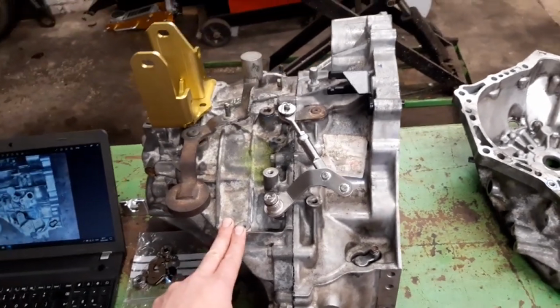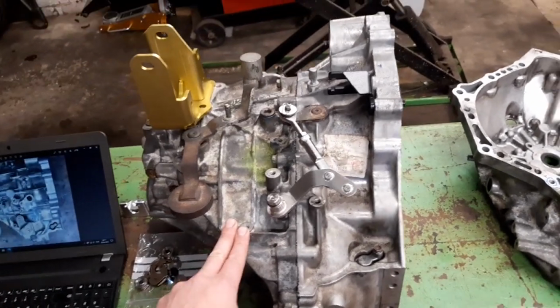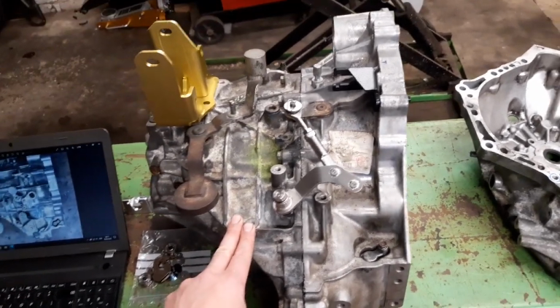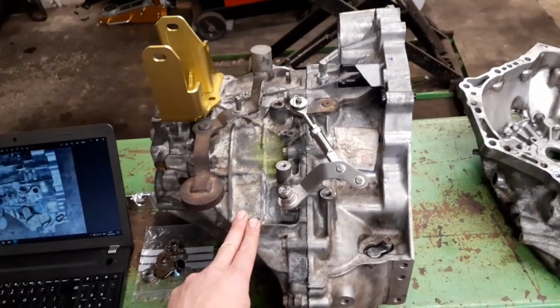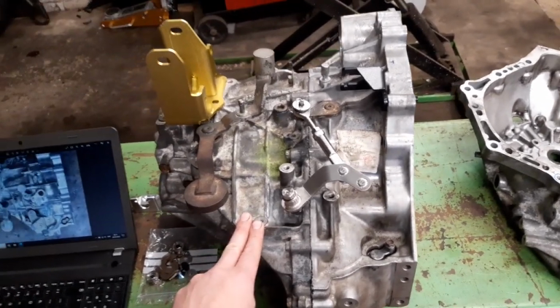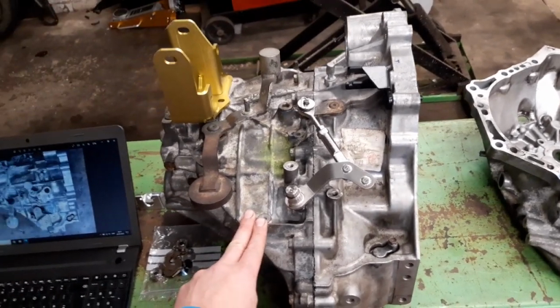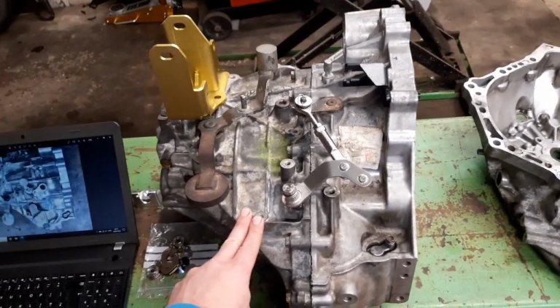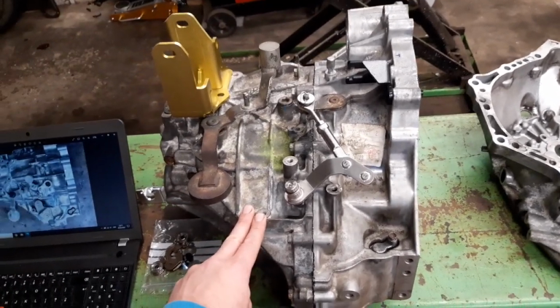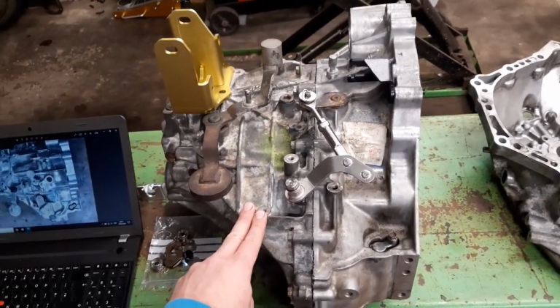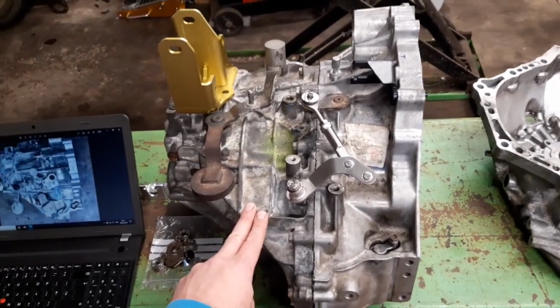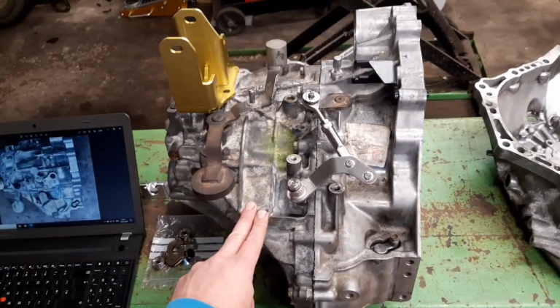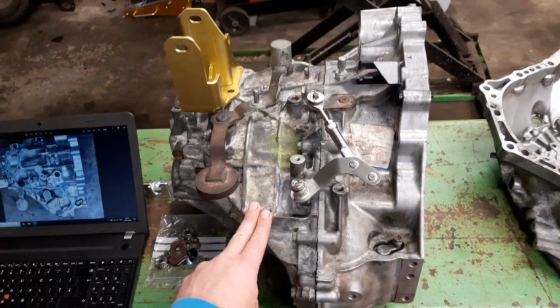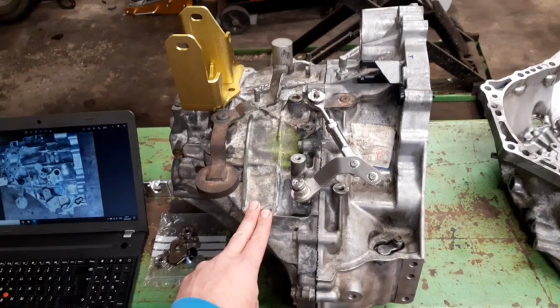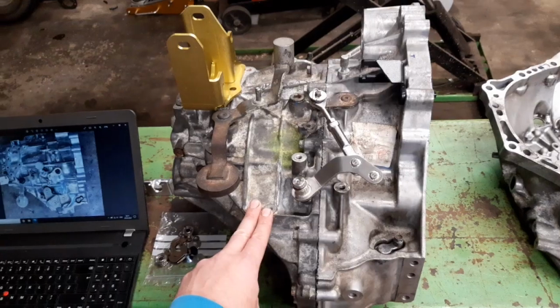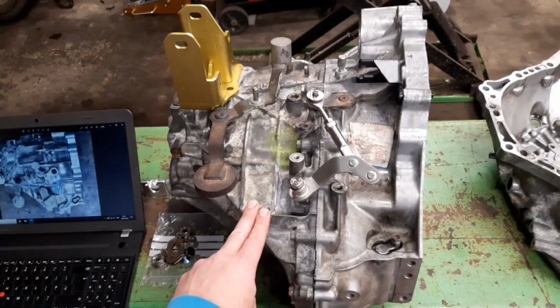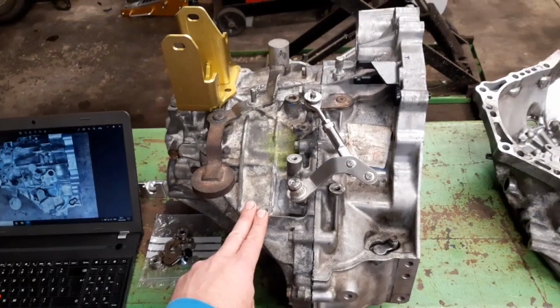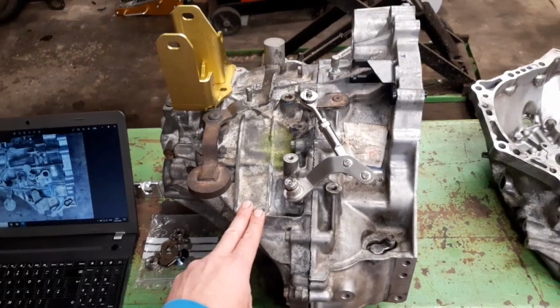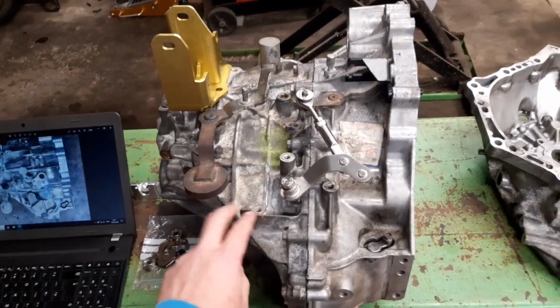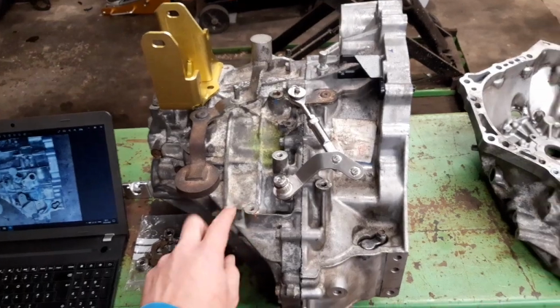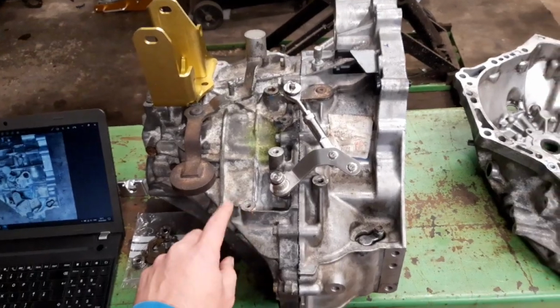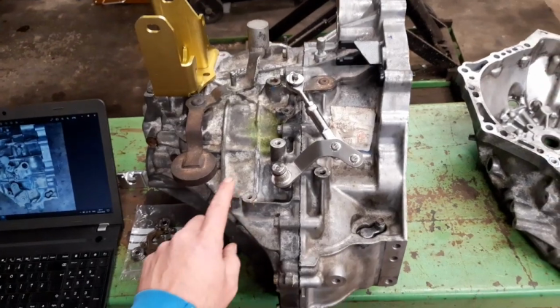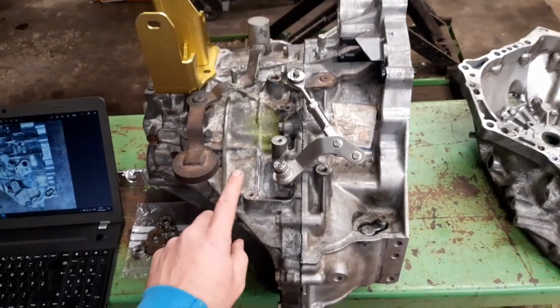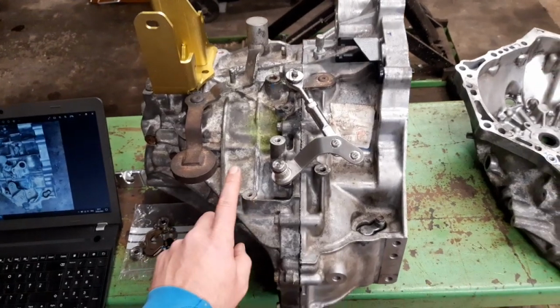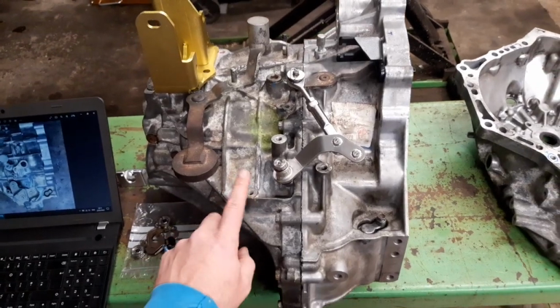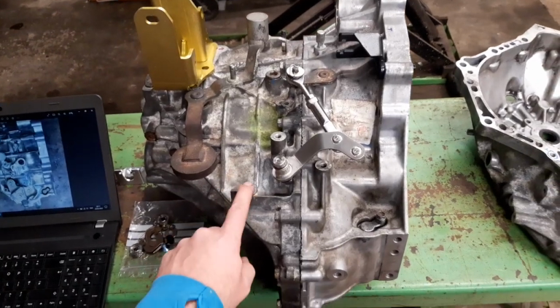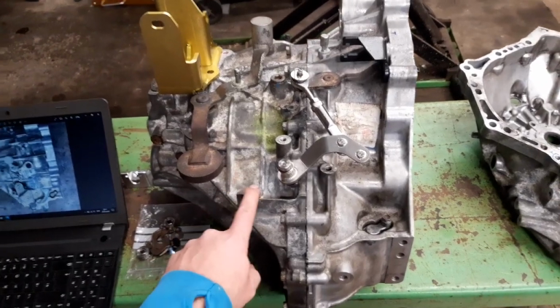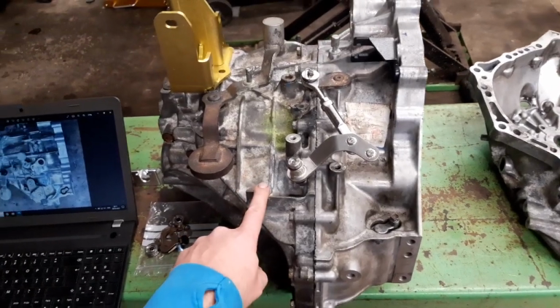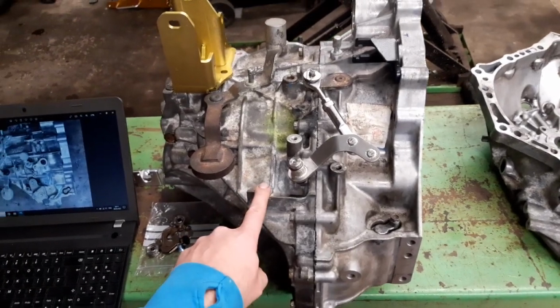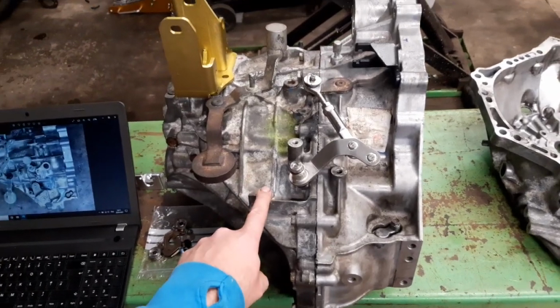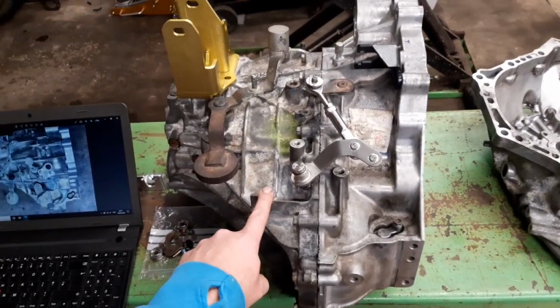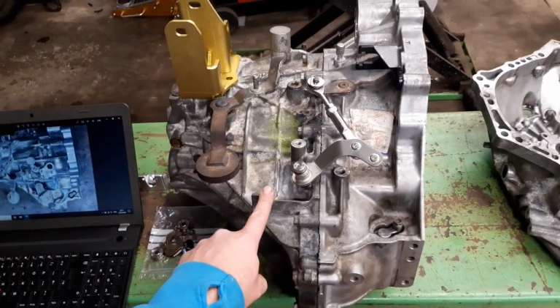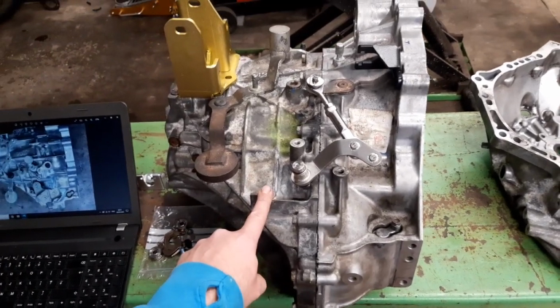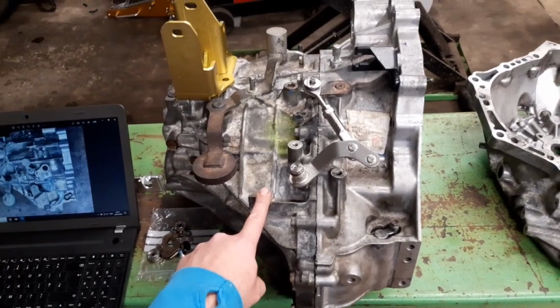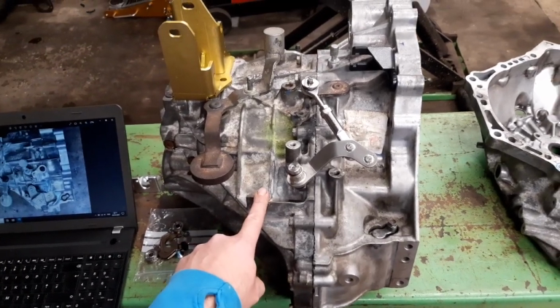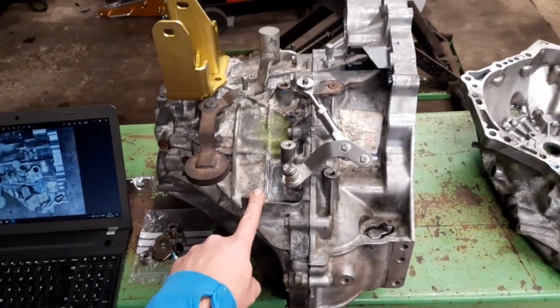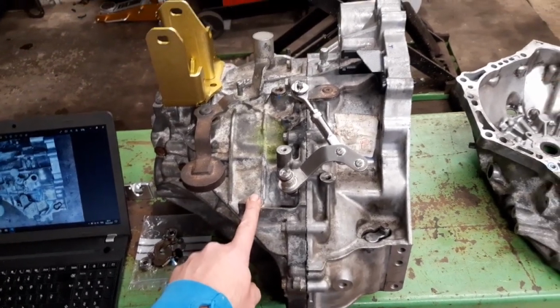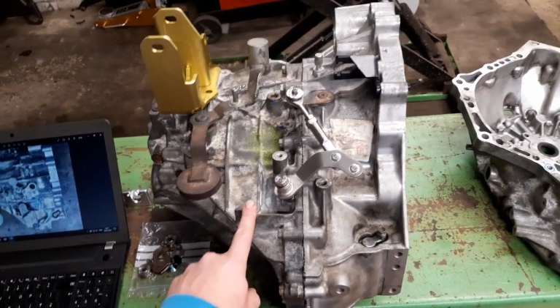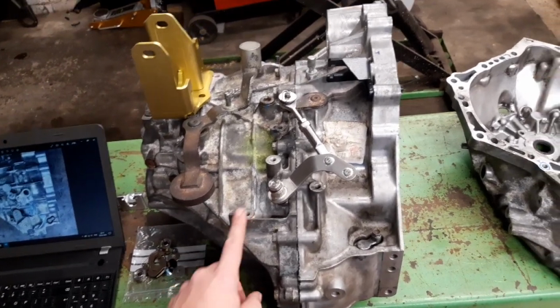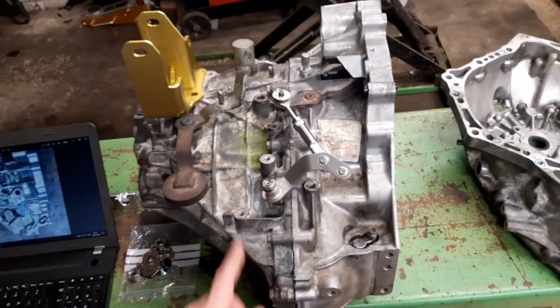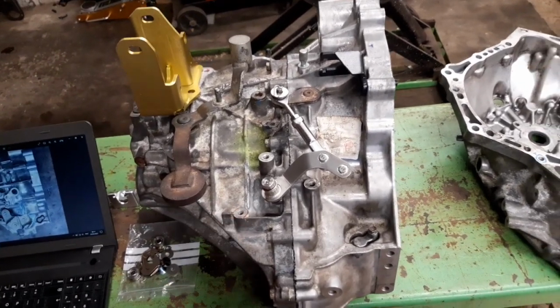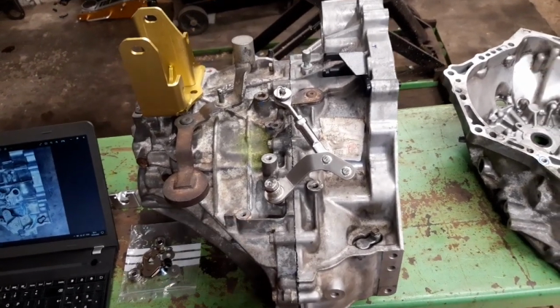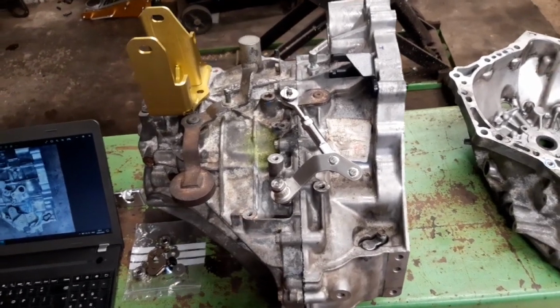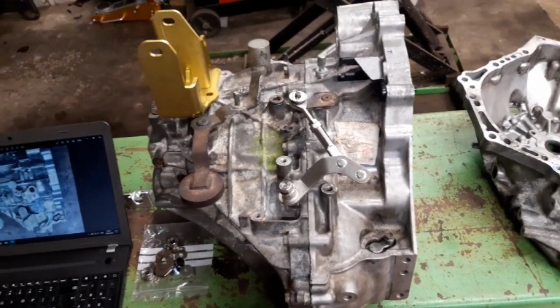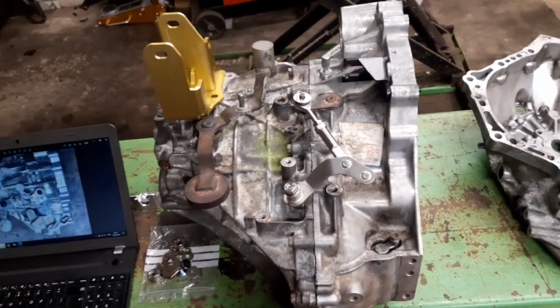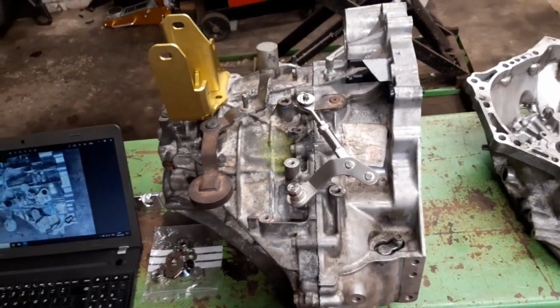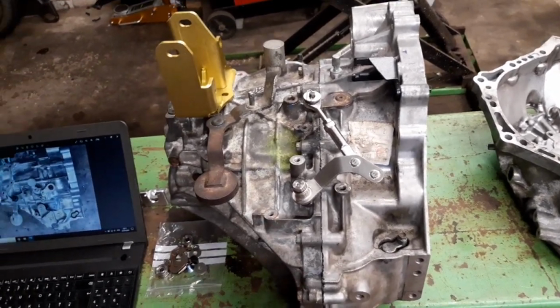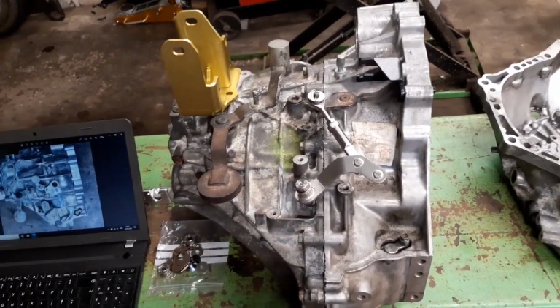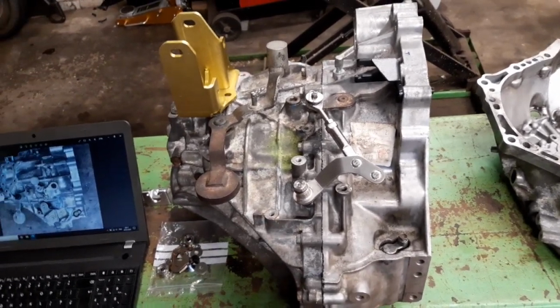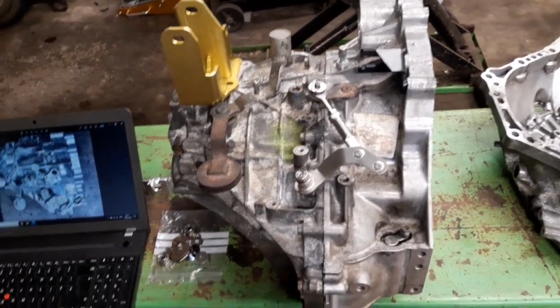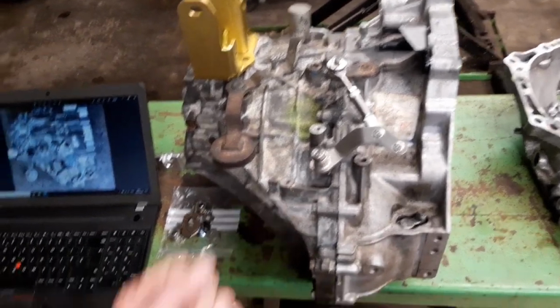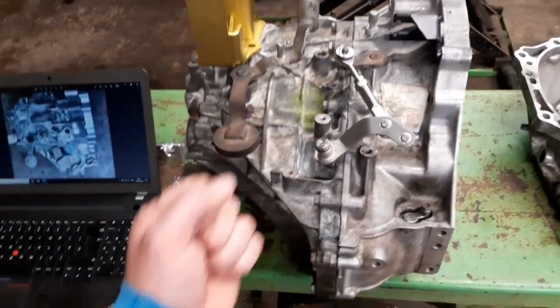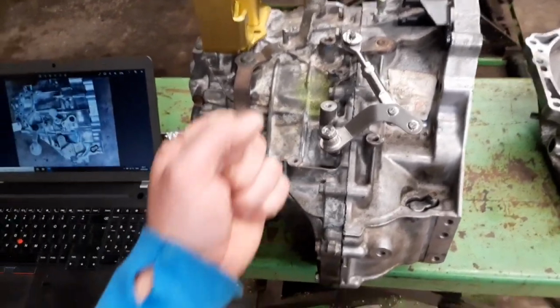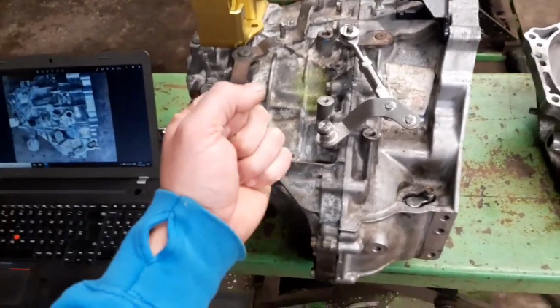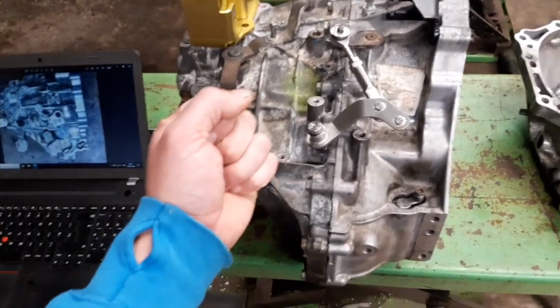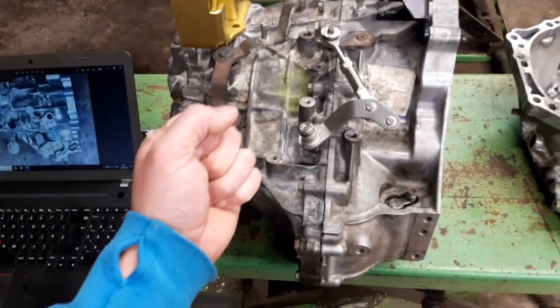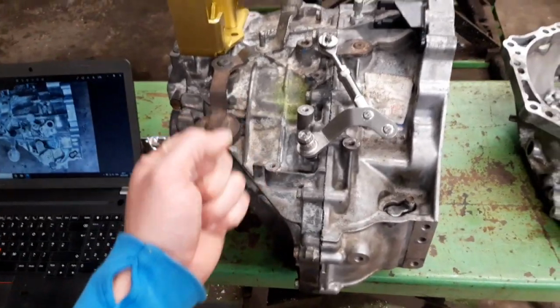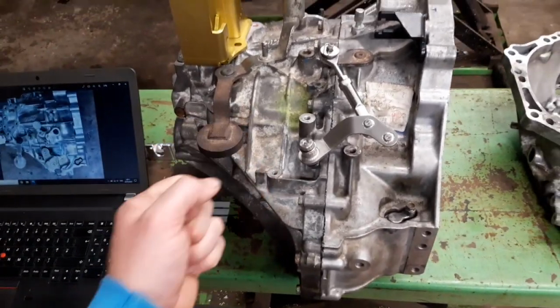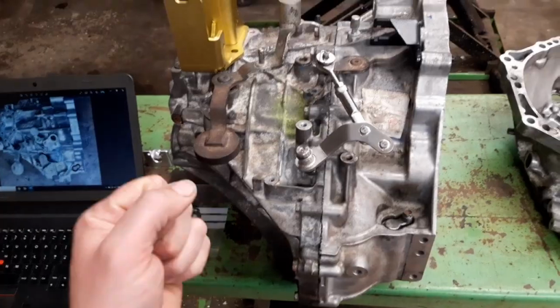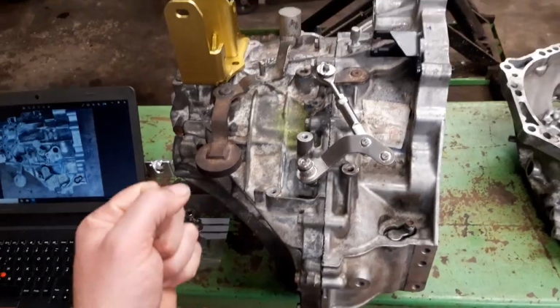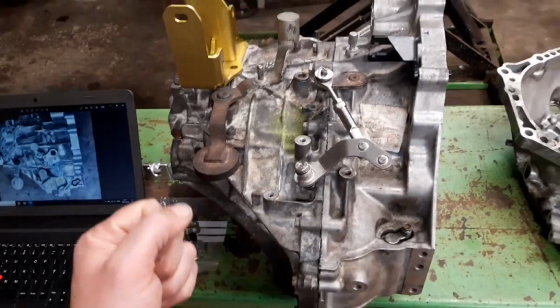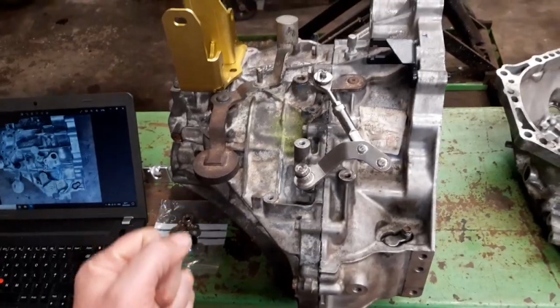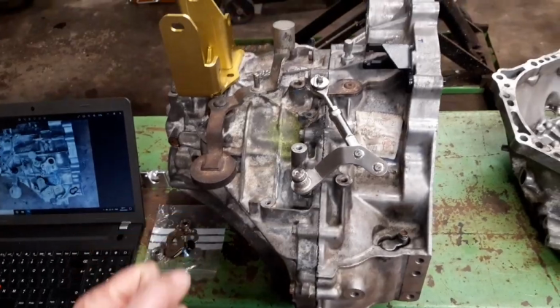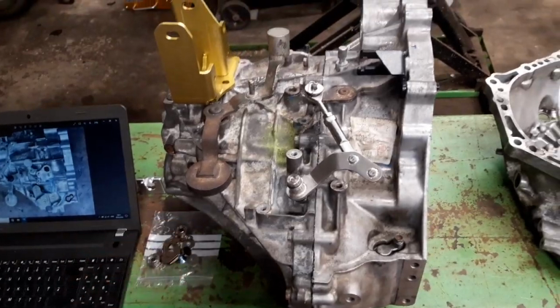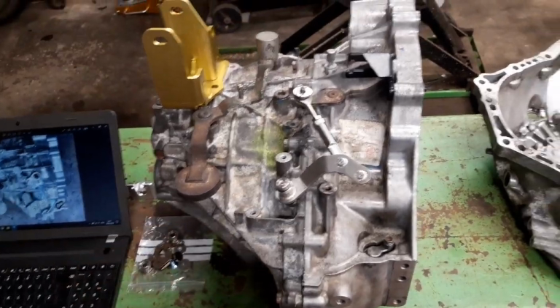They call it the valvematic engine. This gearbox comes on the valvematic engine, and you think, yeah, it's an EB60 — it's going to fit.